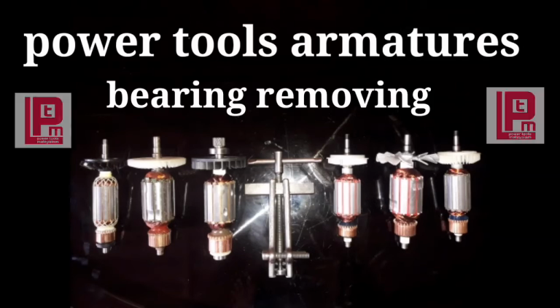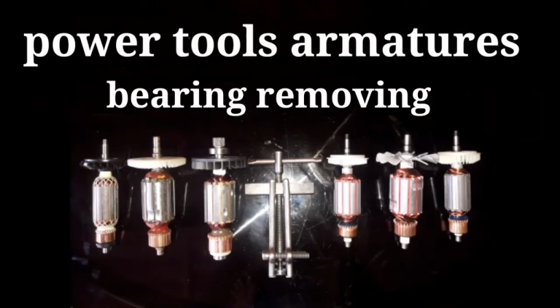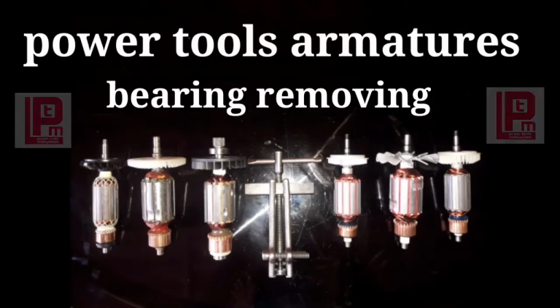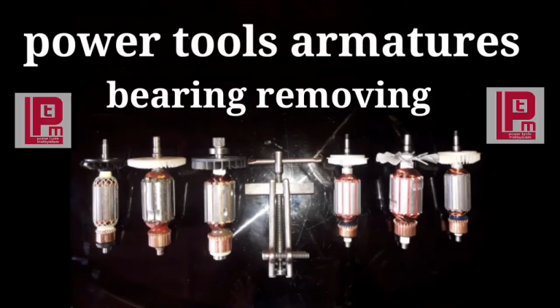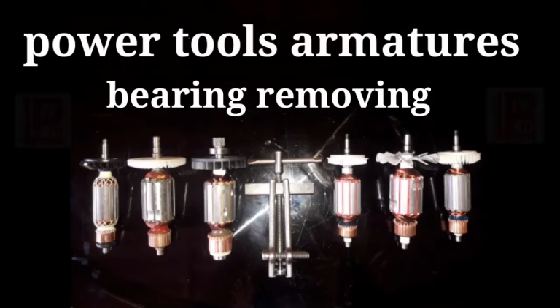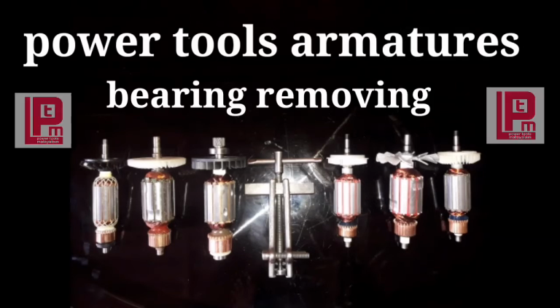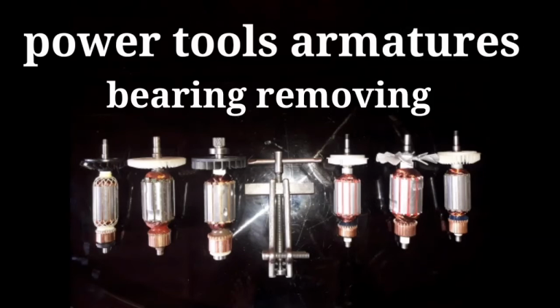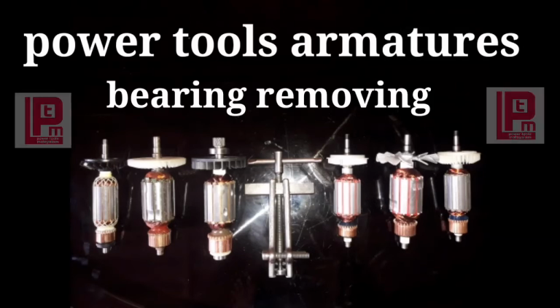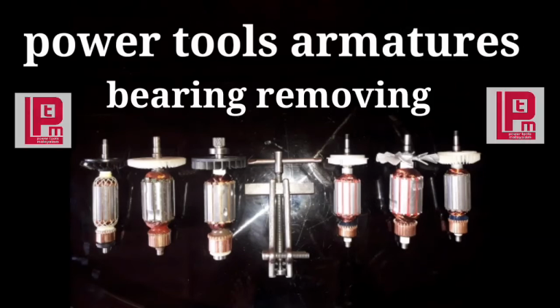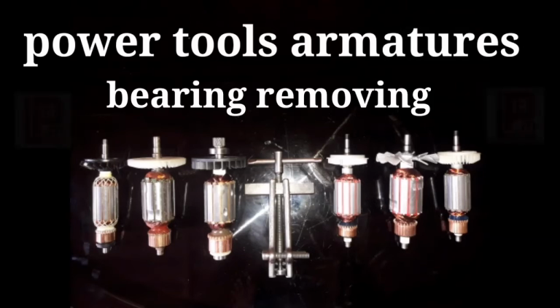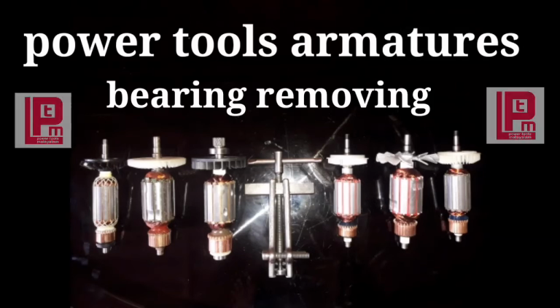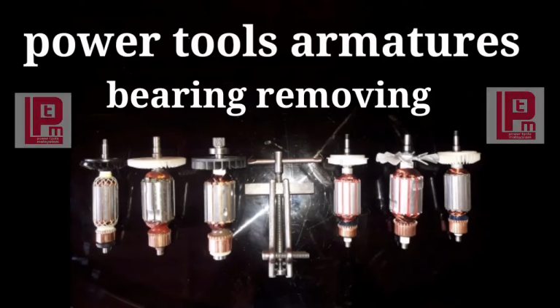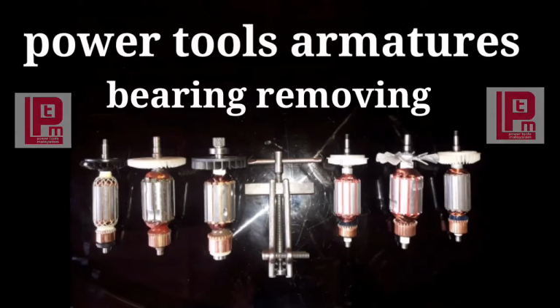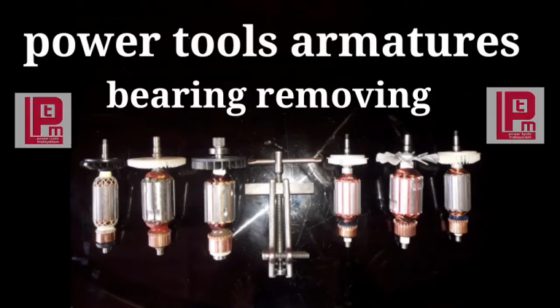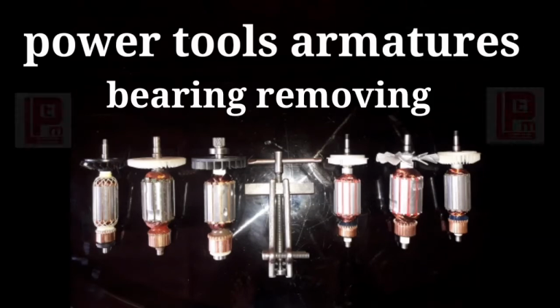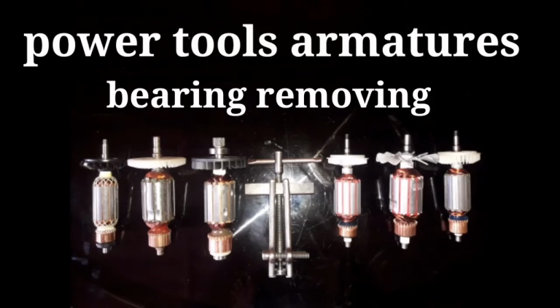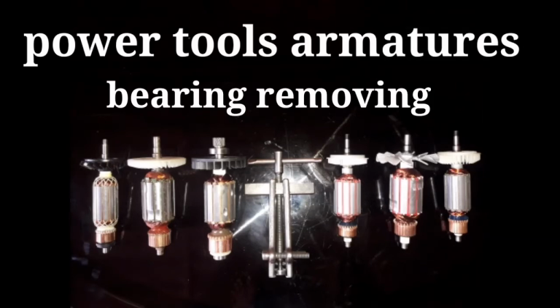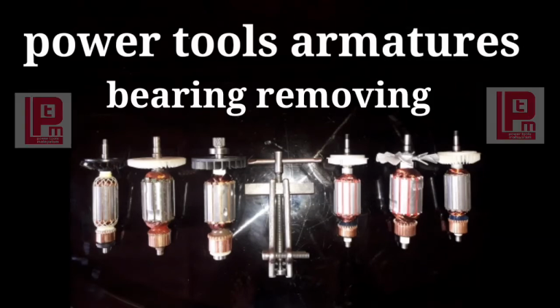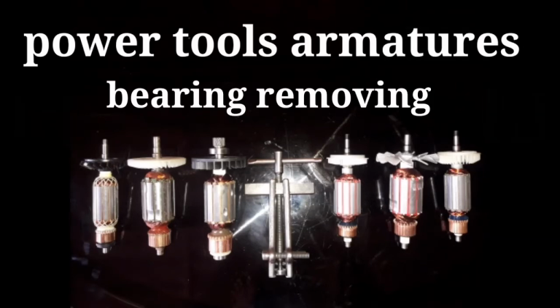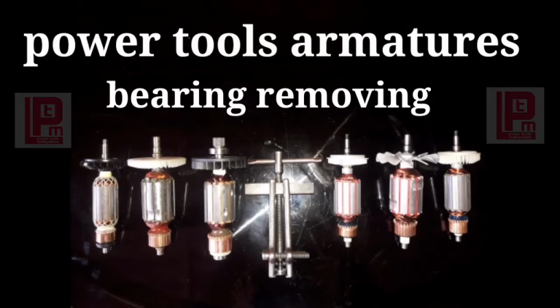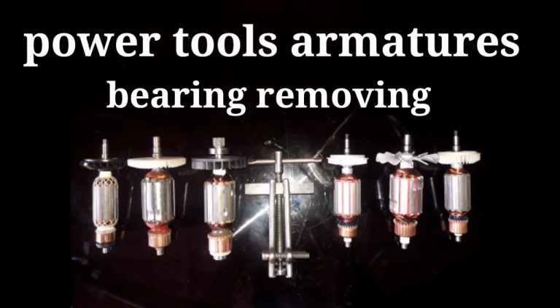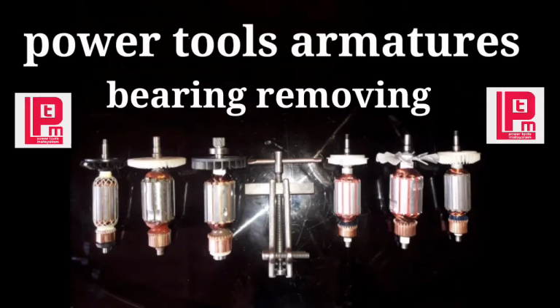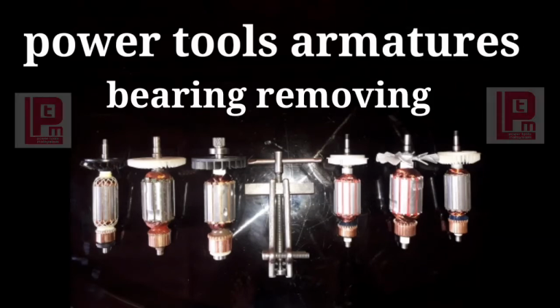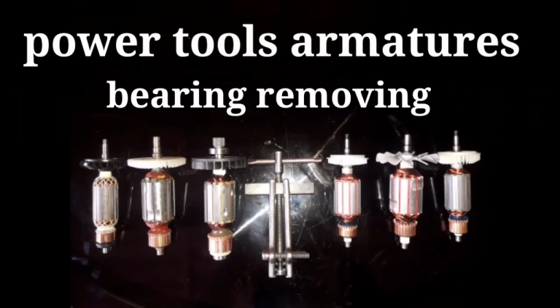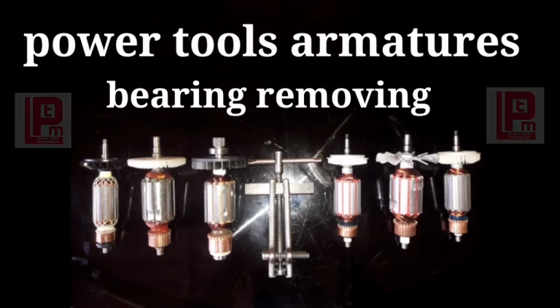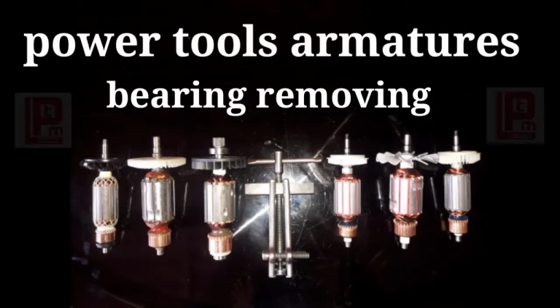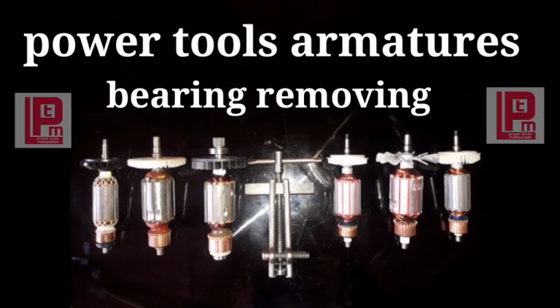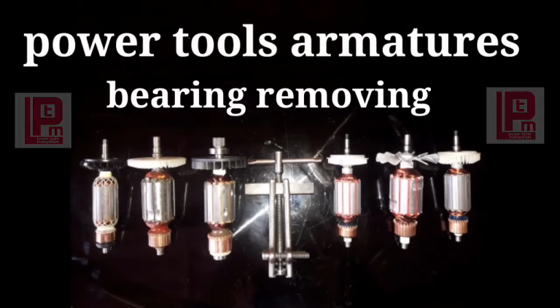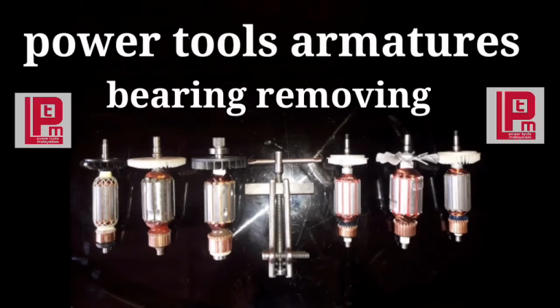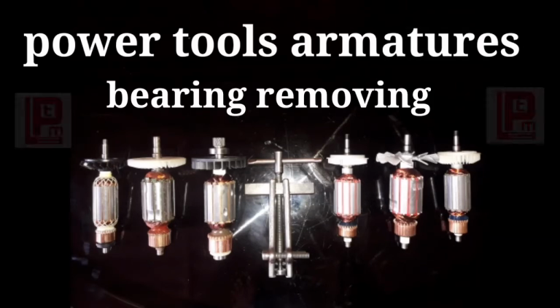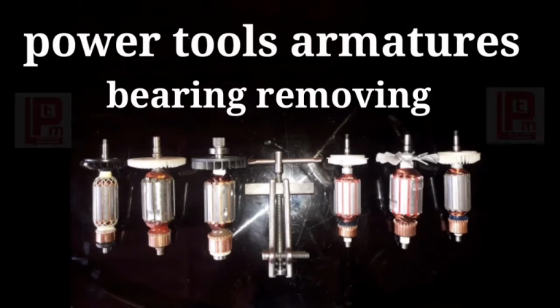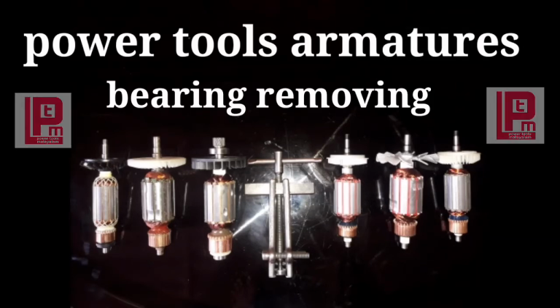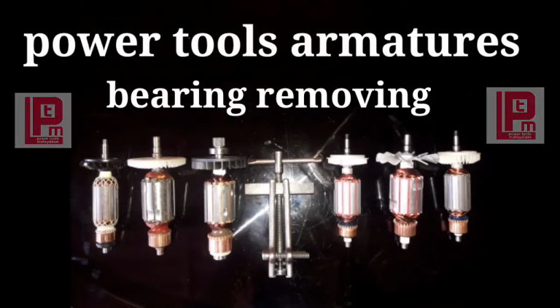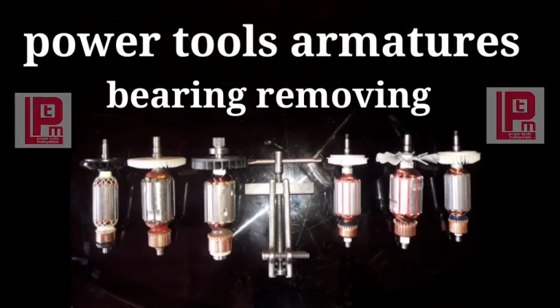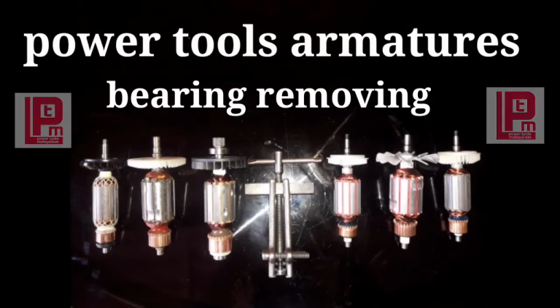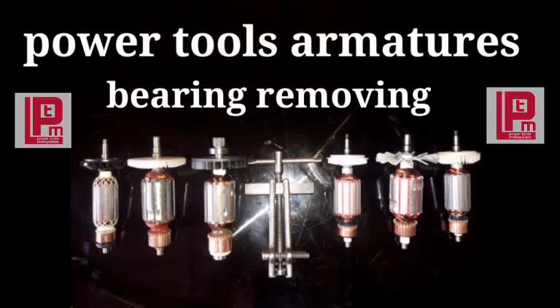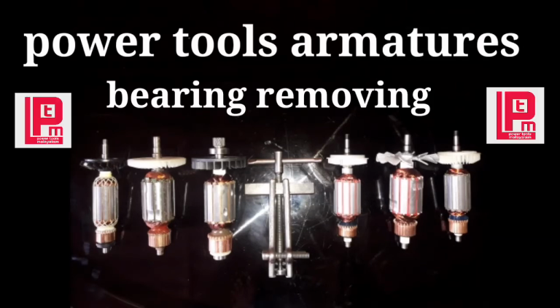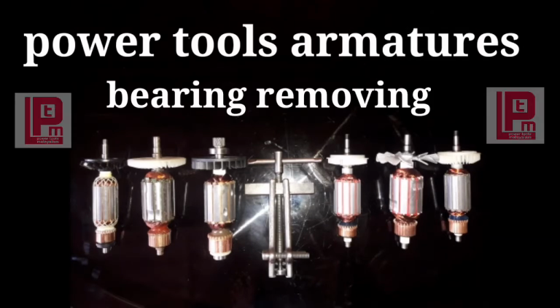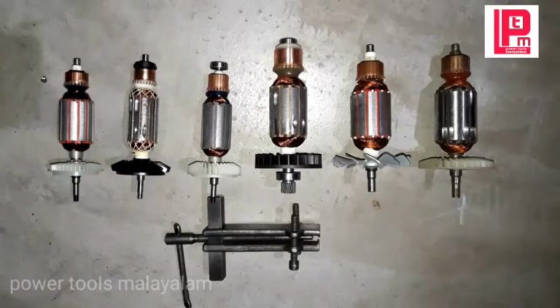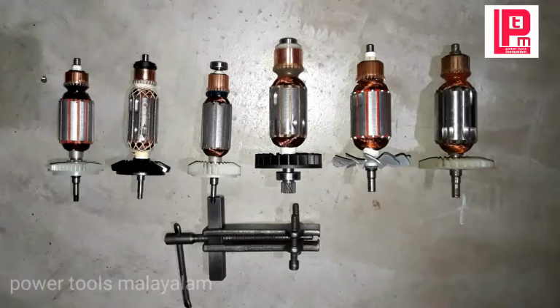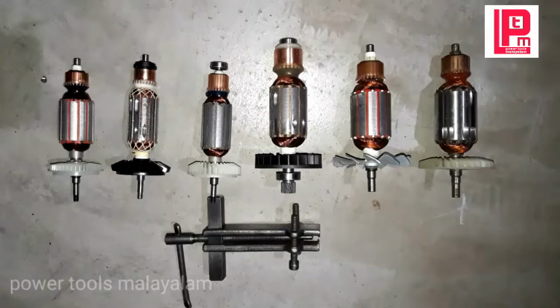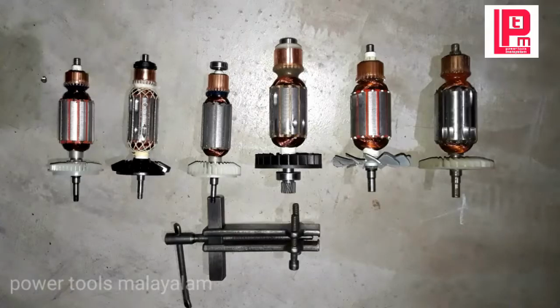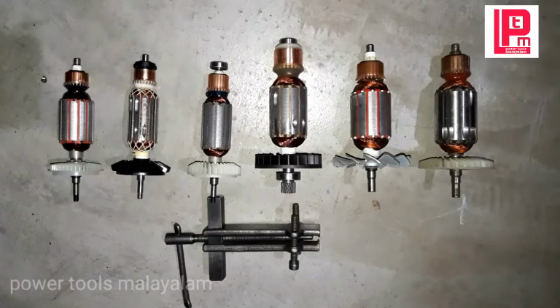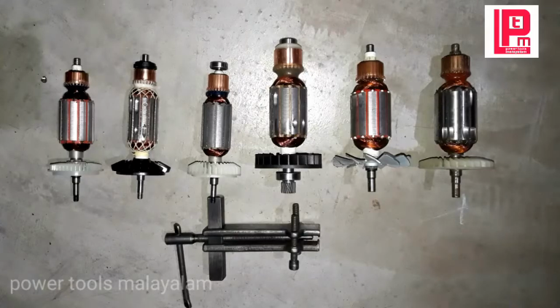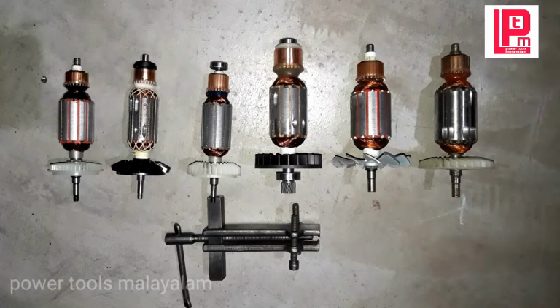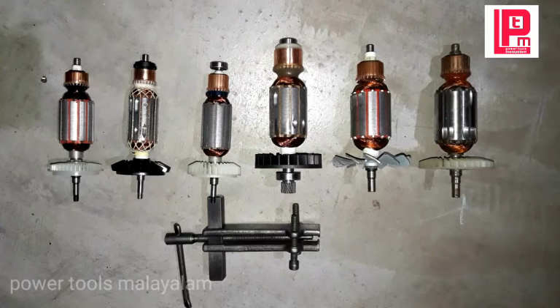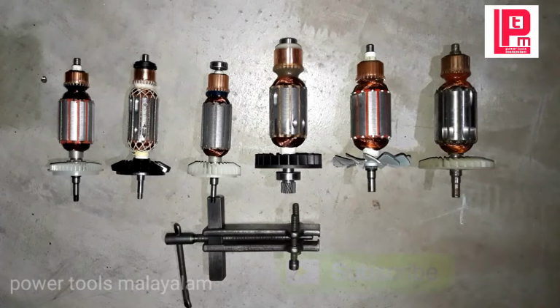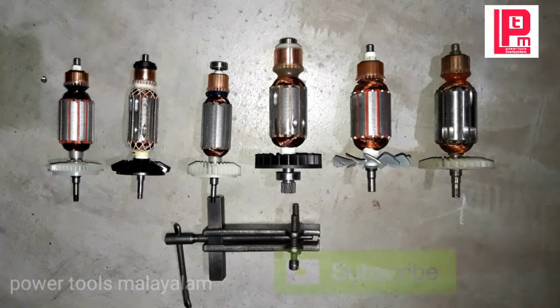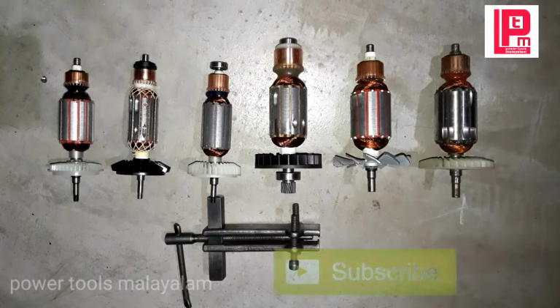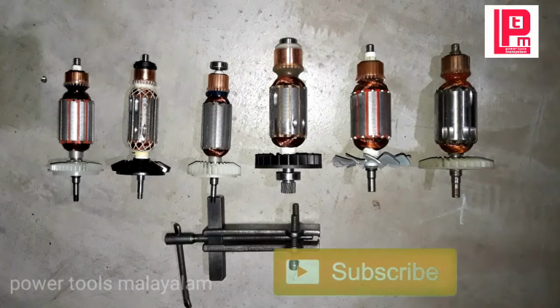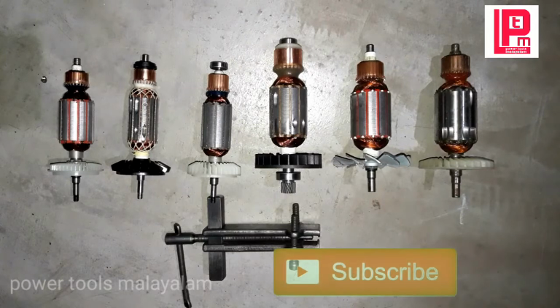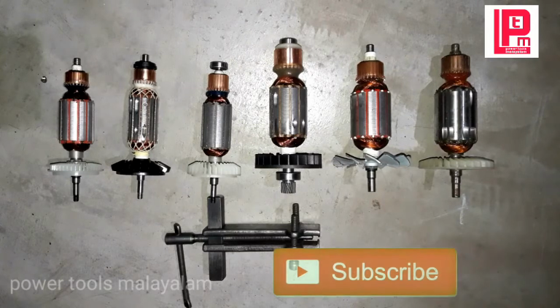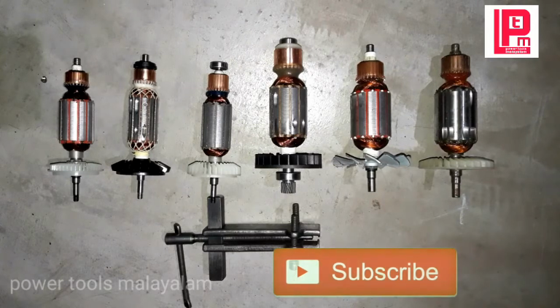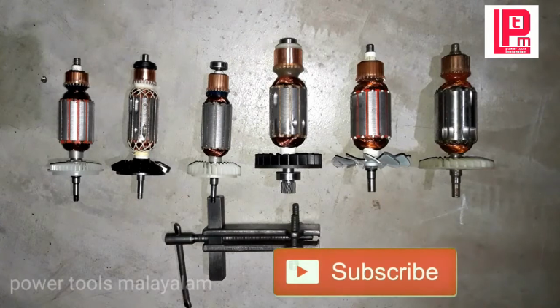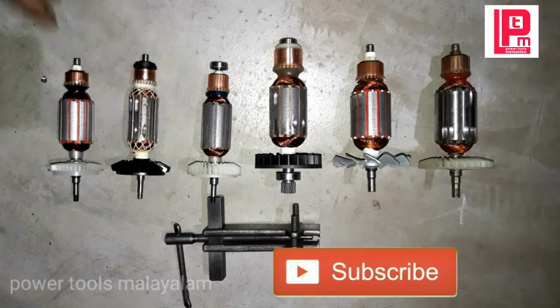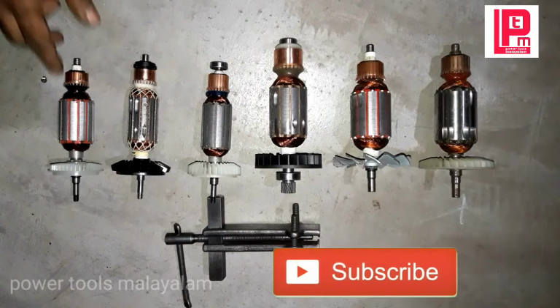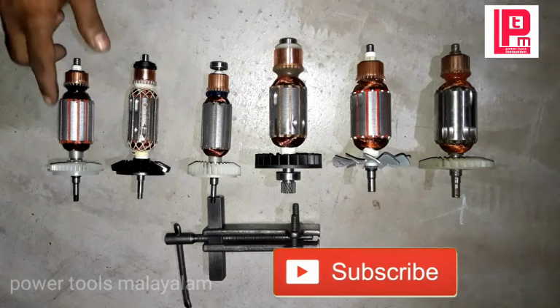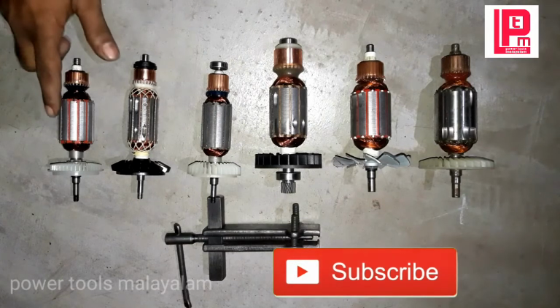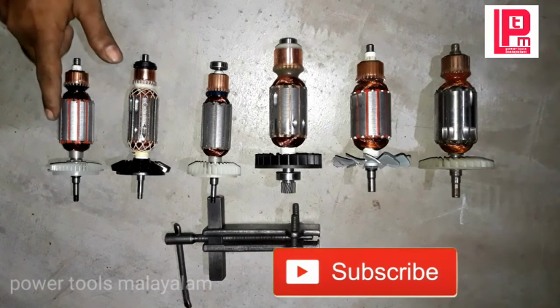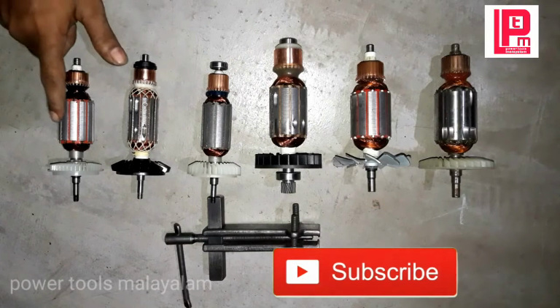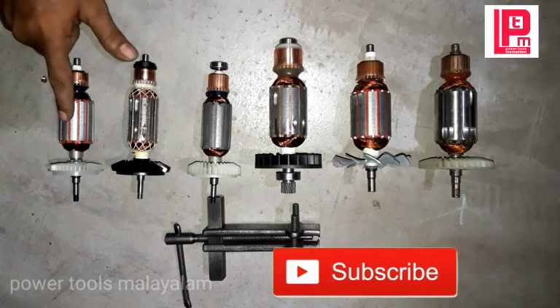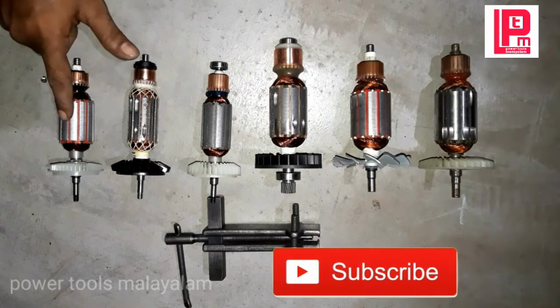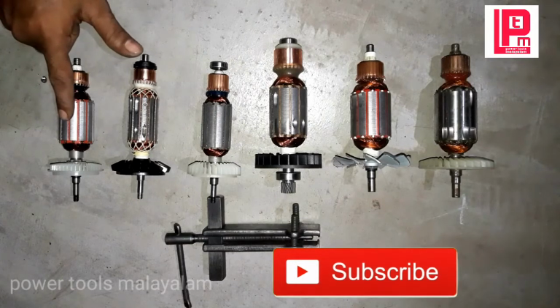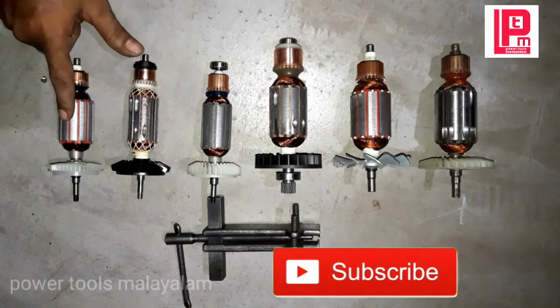In this video, I will show you how to use the R-matchers and the bearing of the R-matchers.